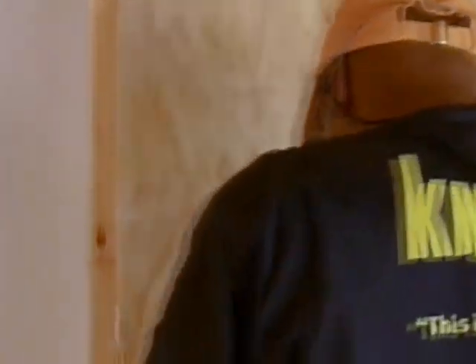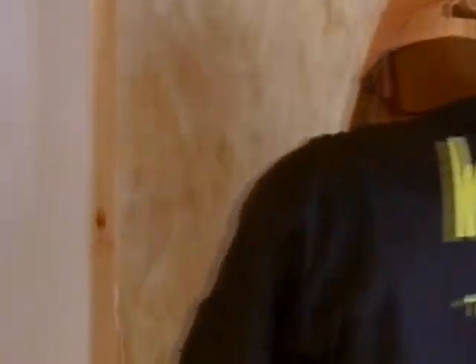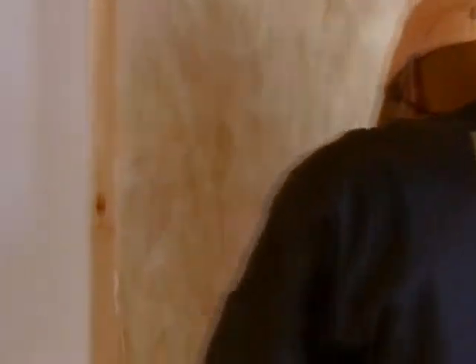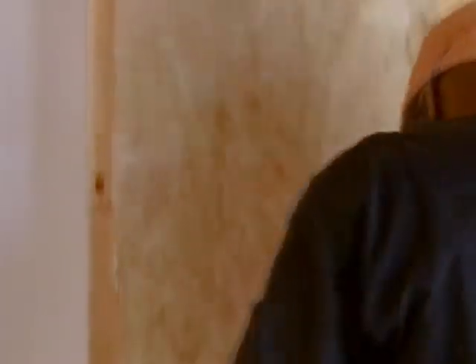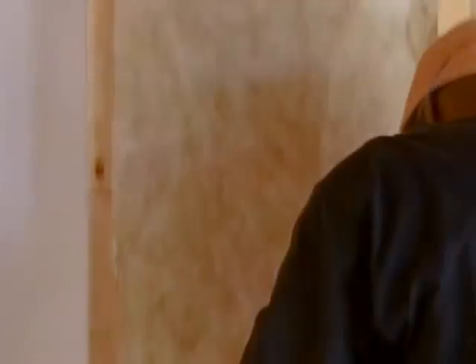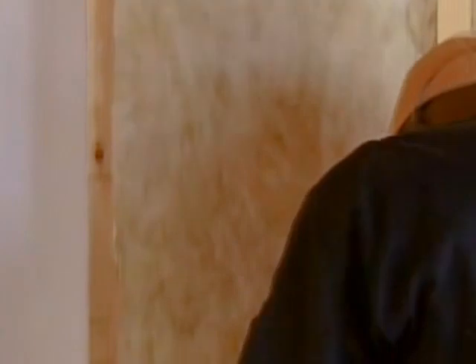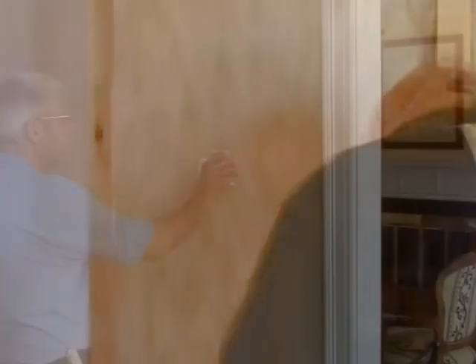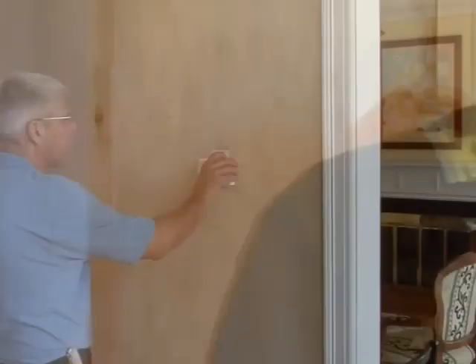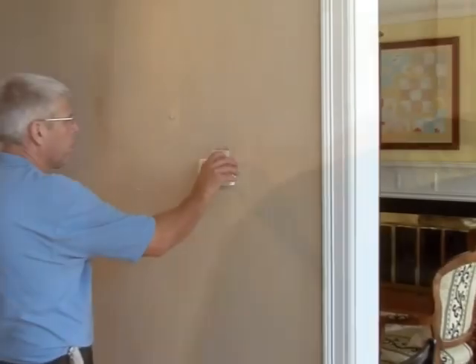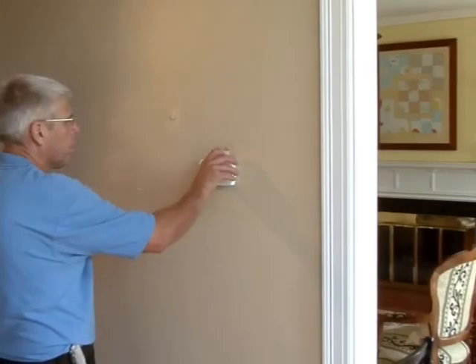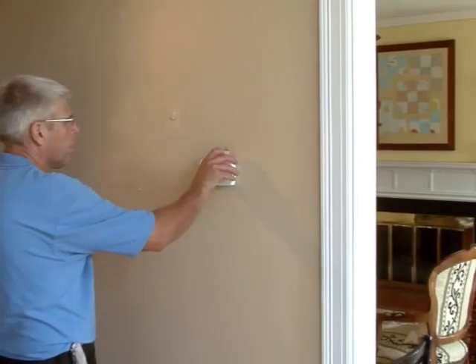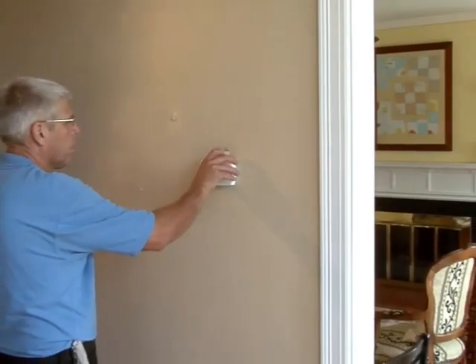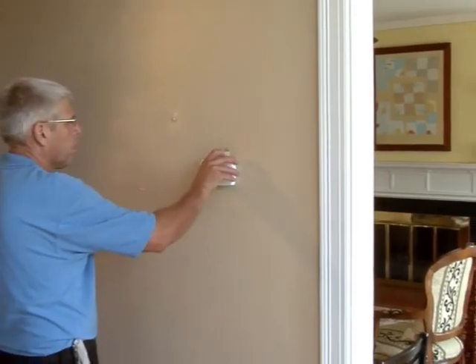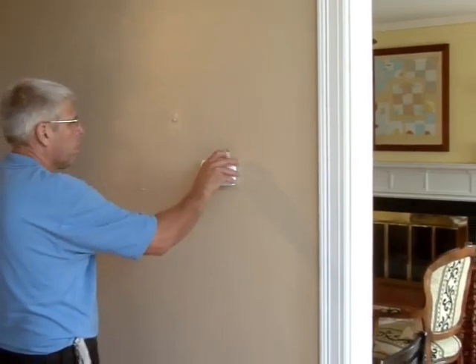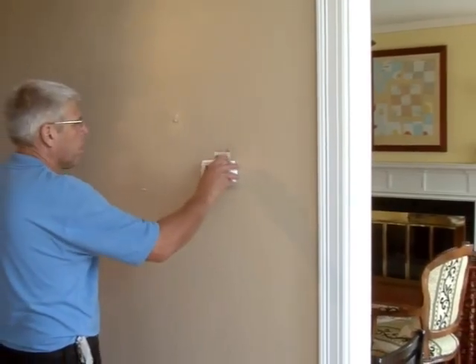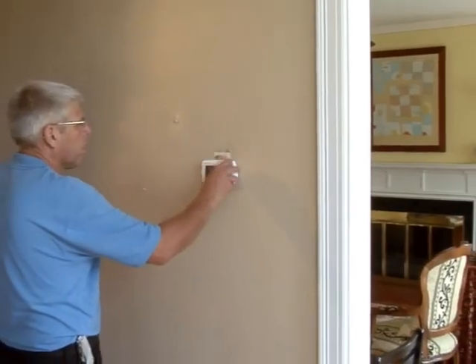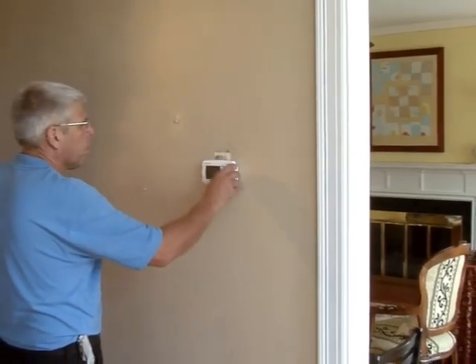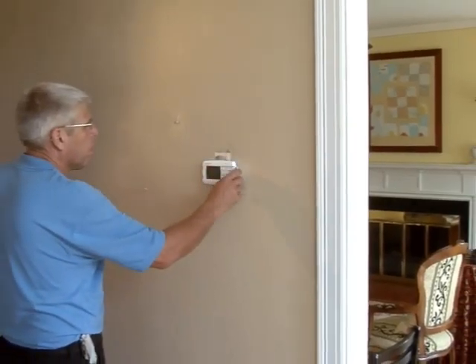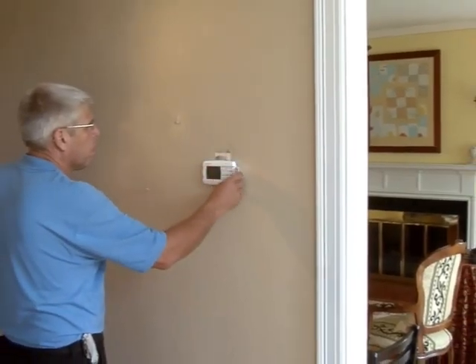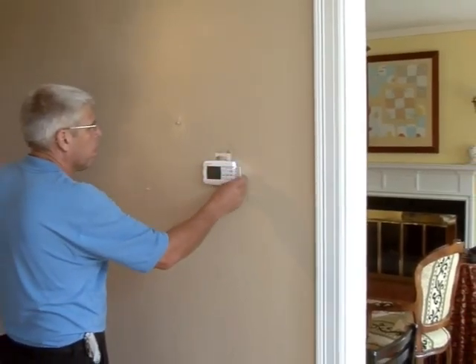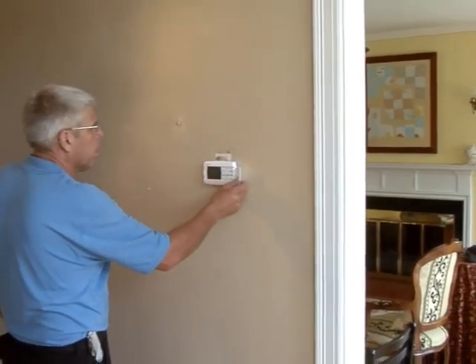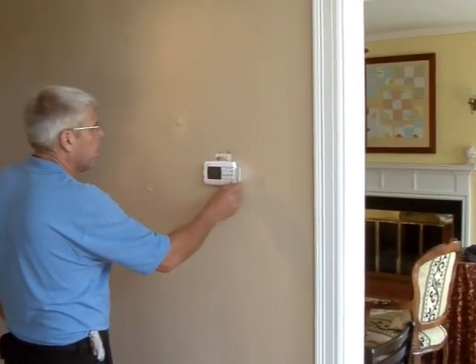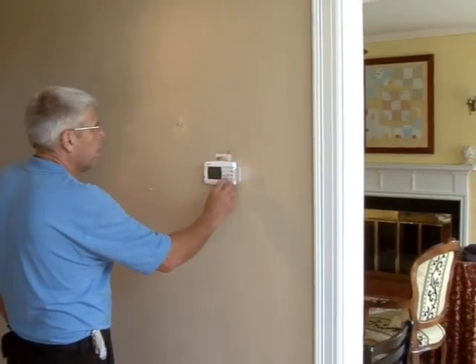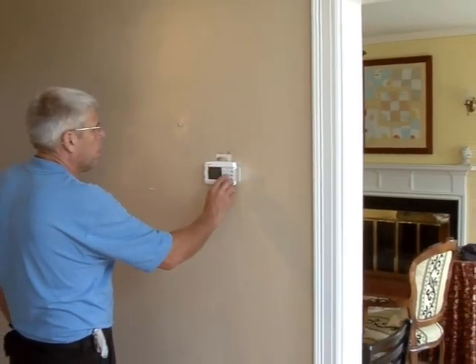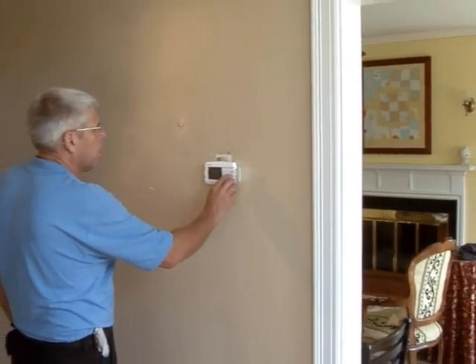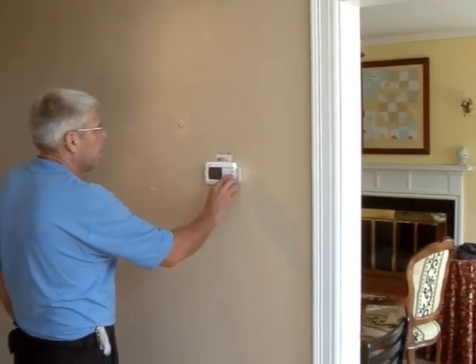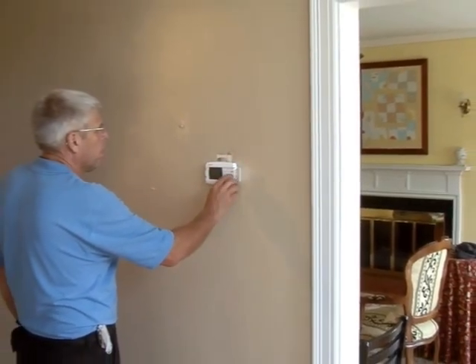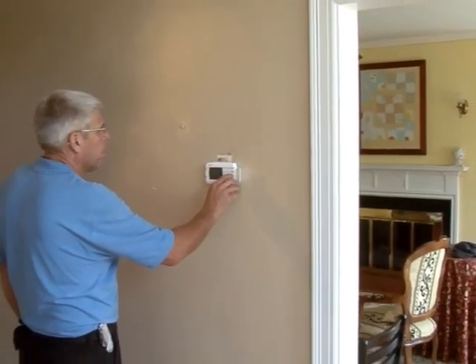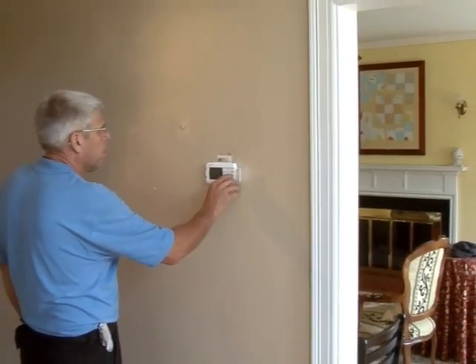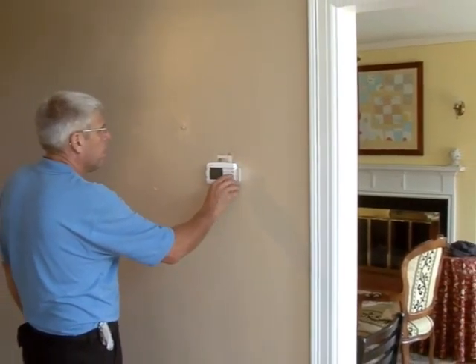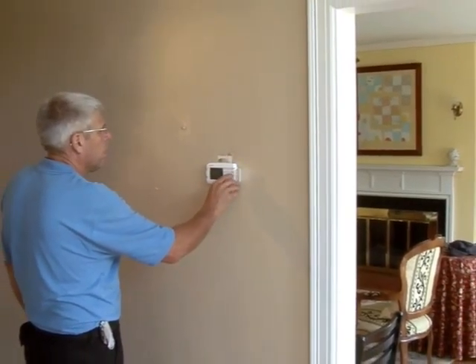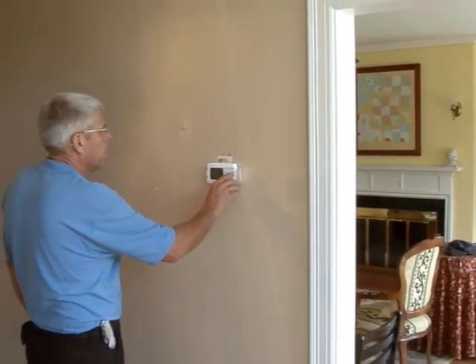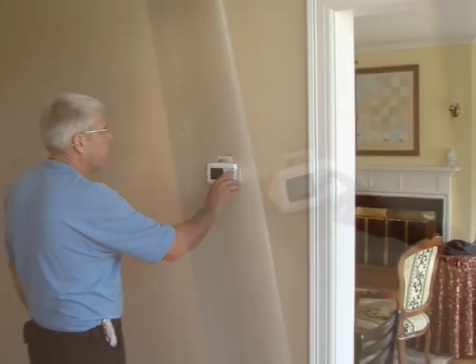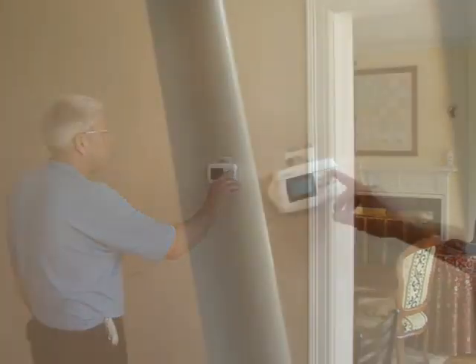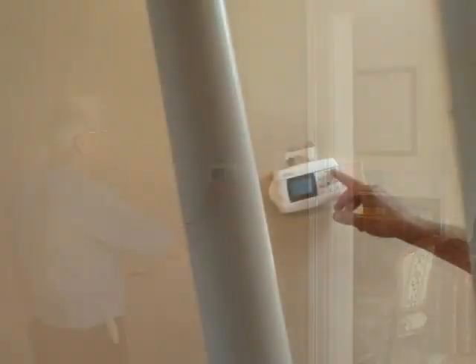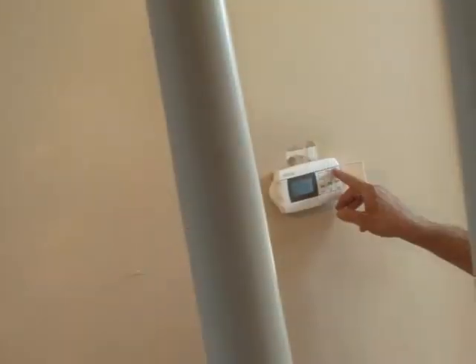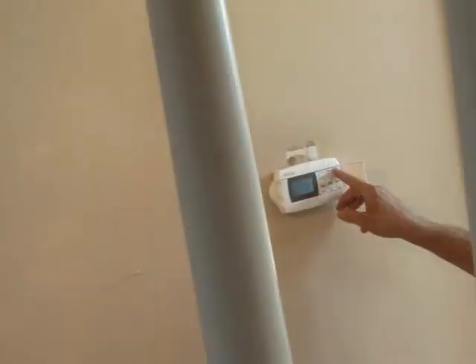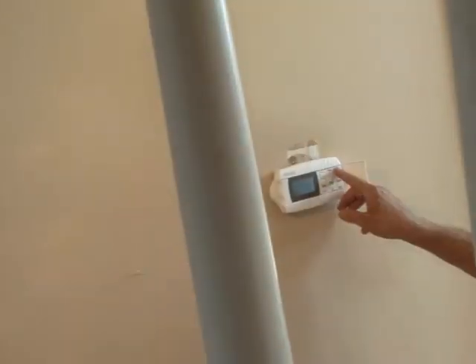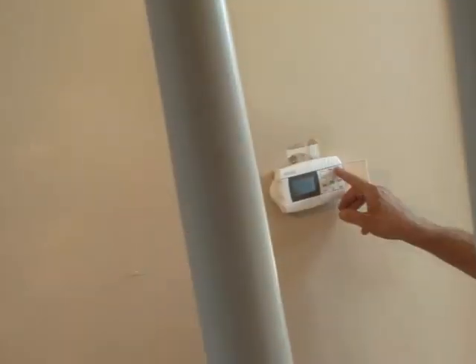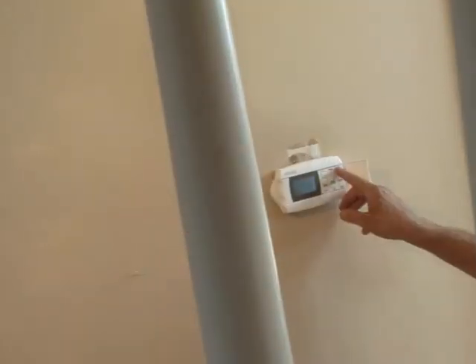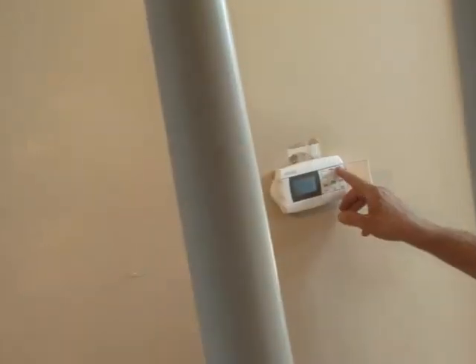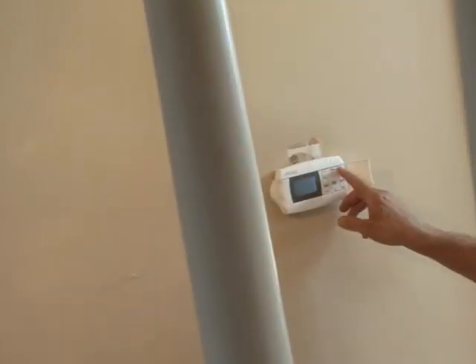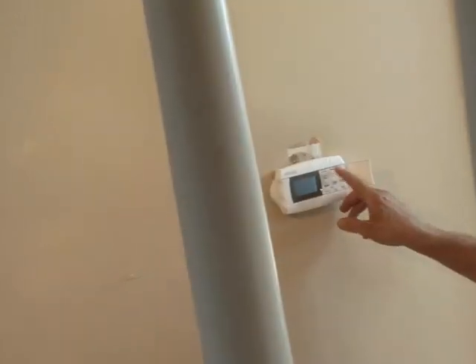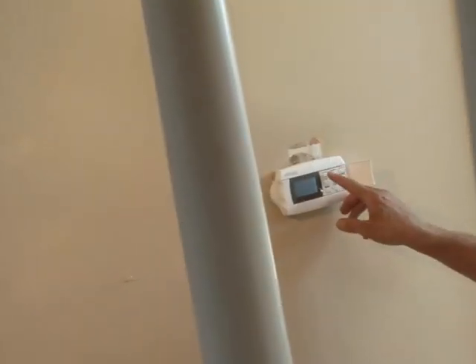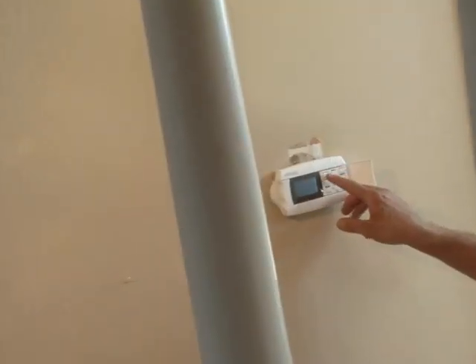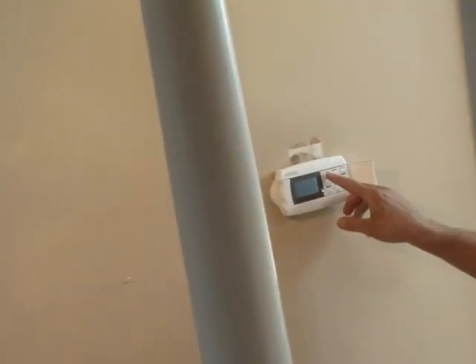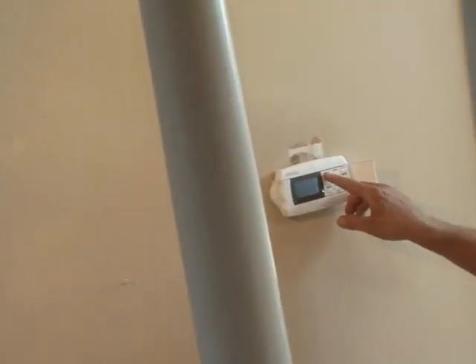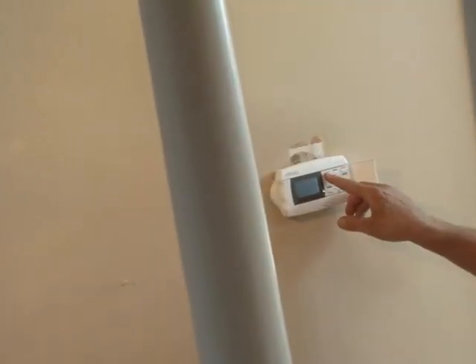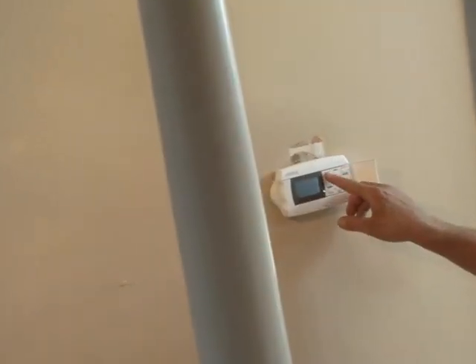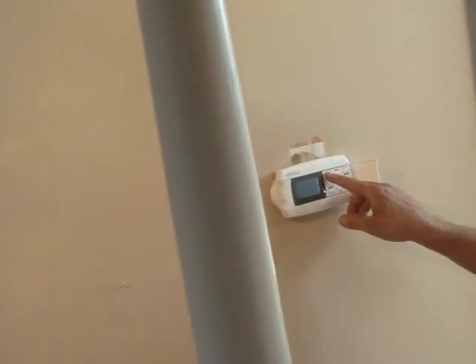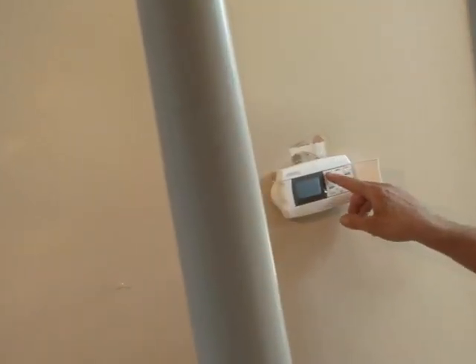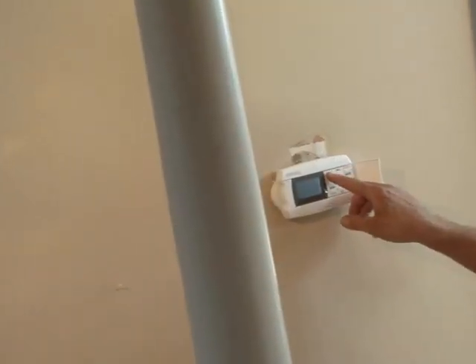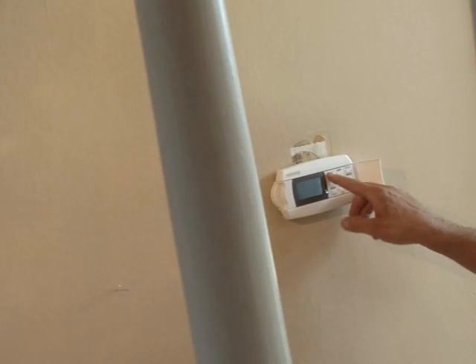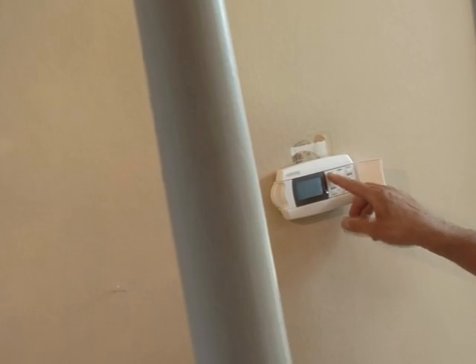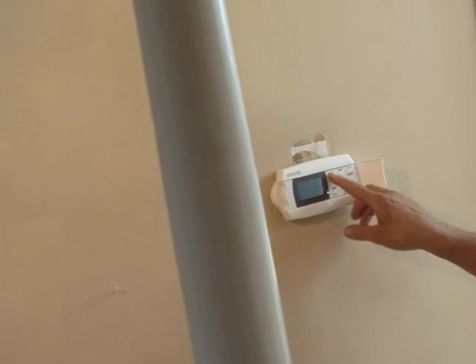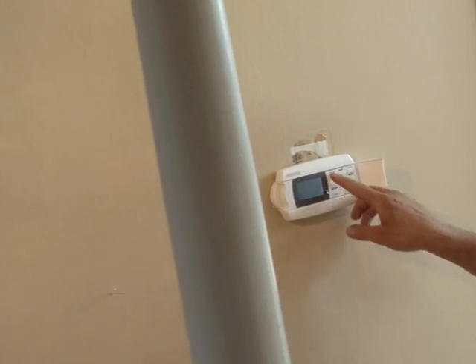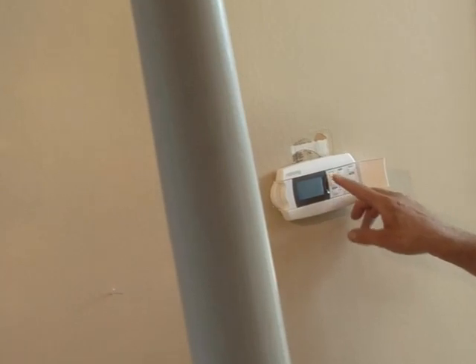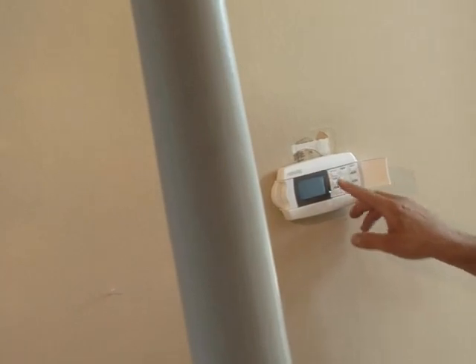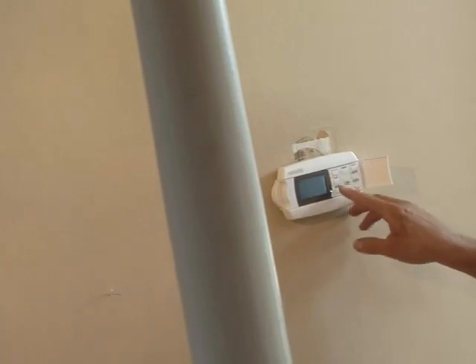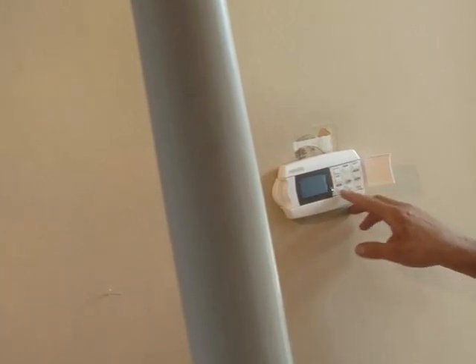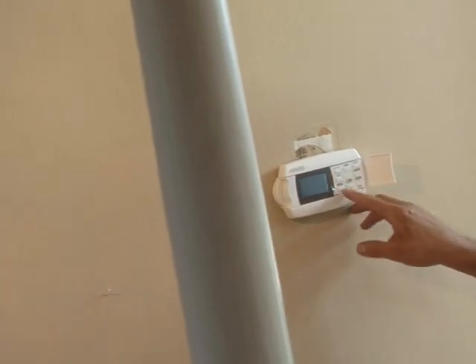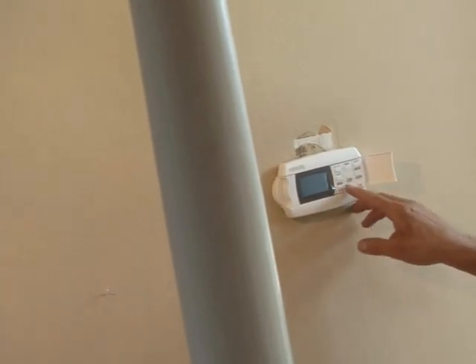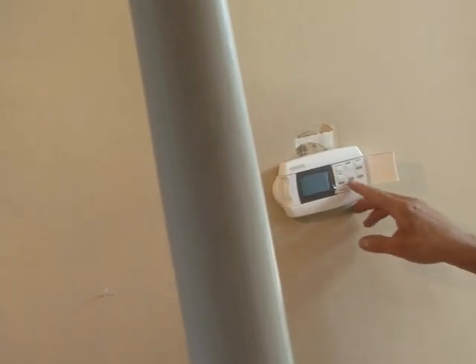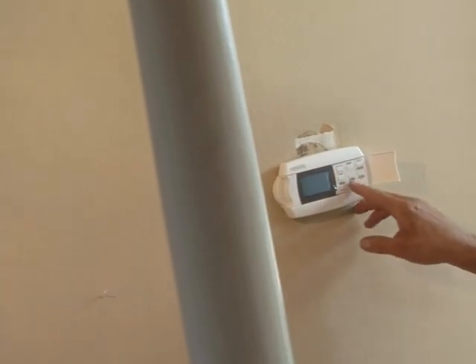Once your insulation installation is complete, use your programmable thermostat to maximize your energy savings.